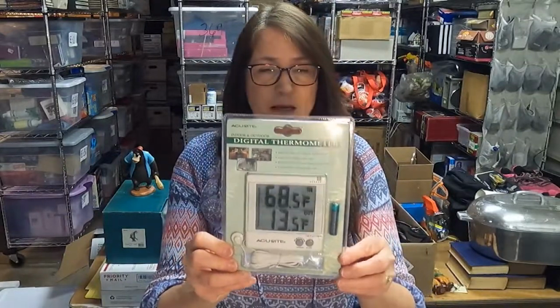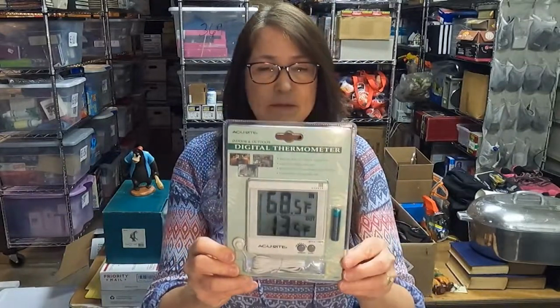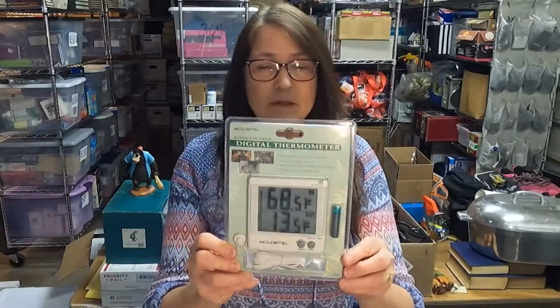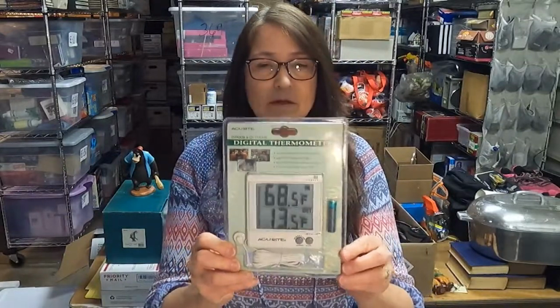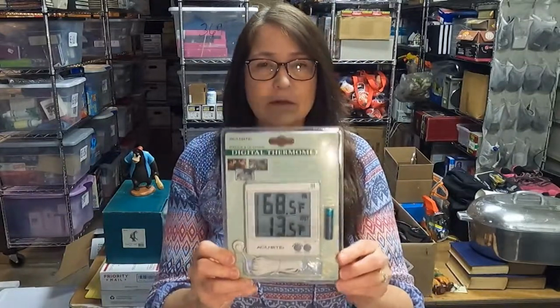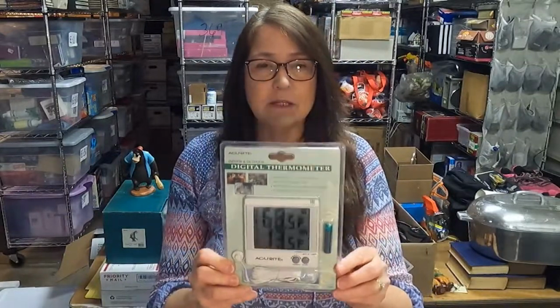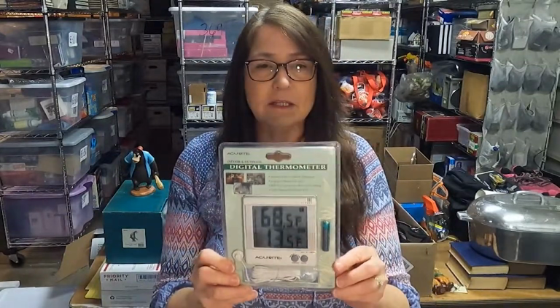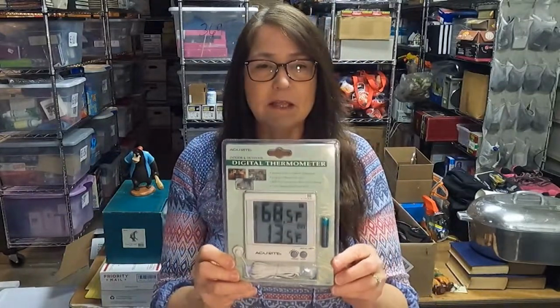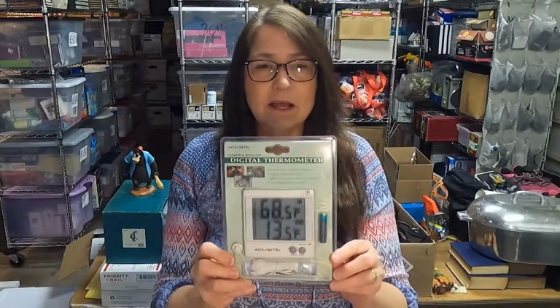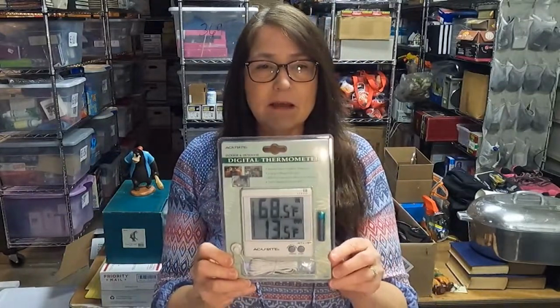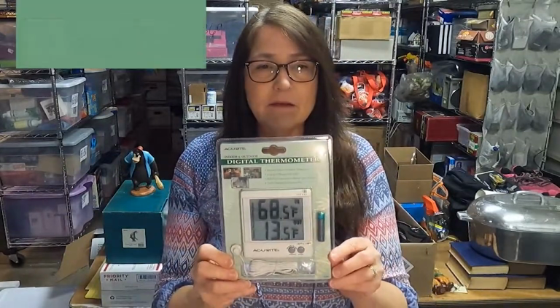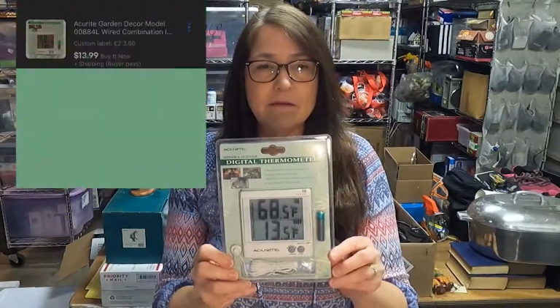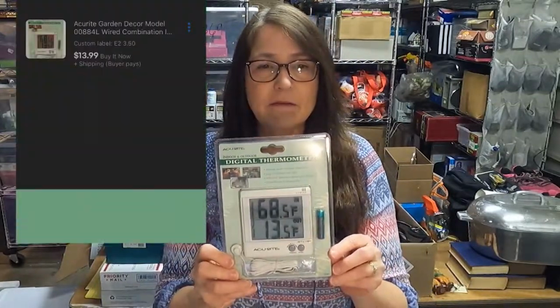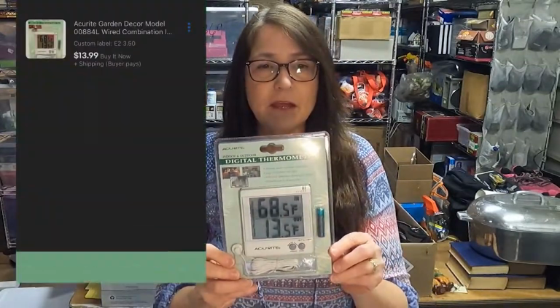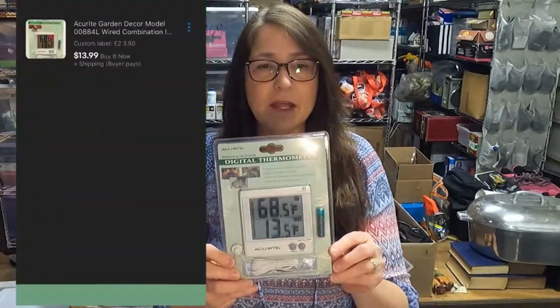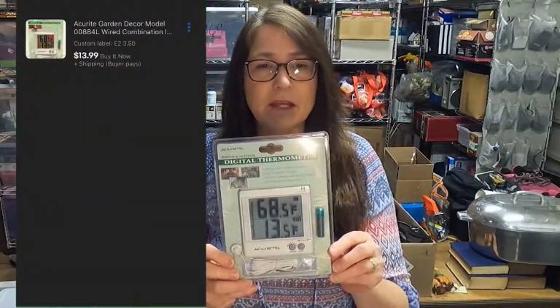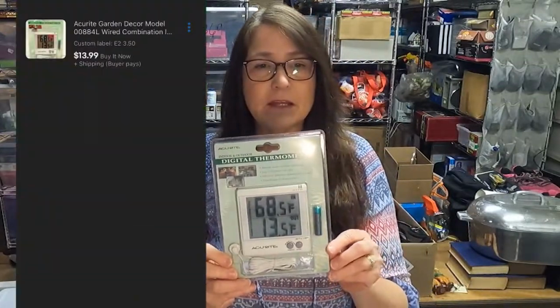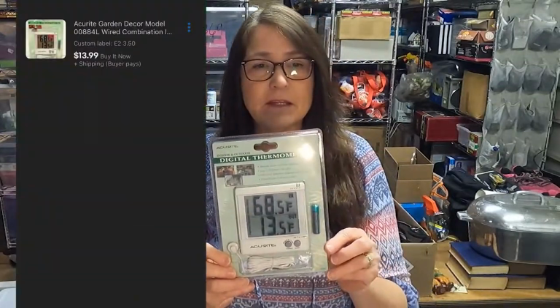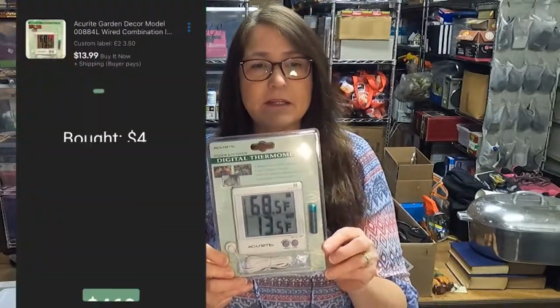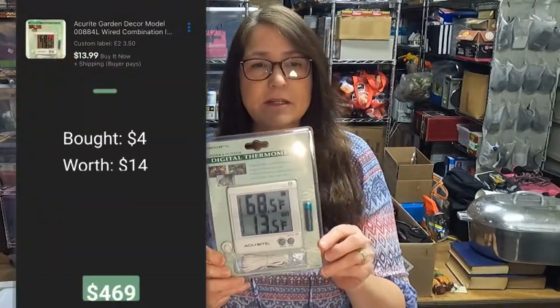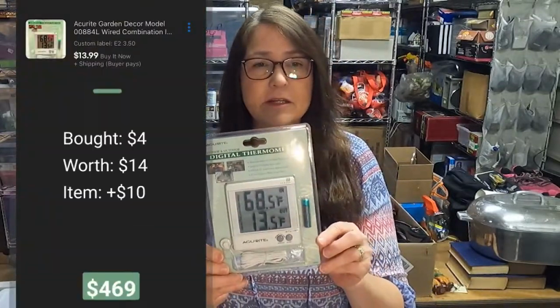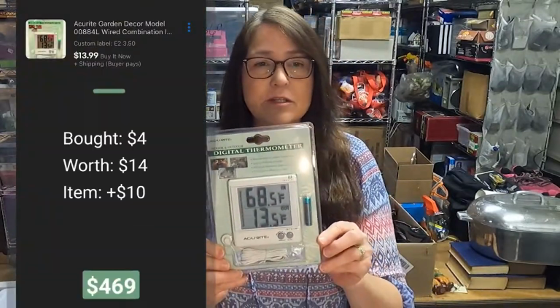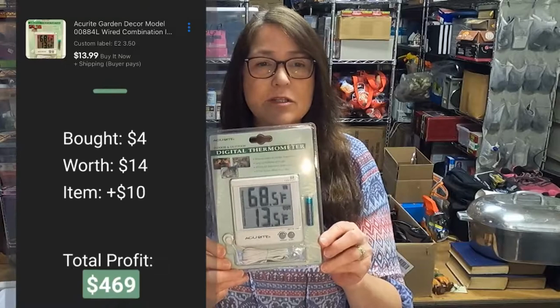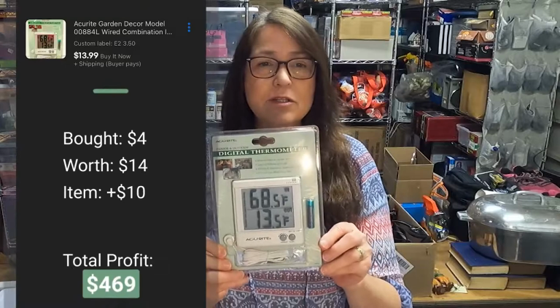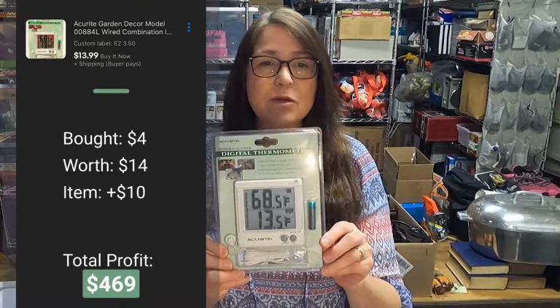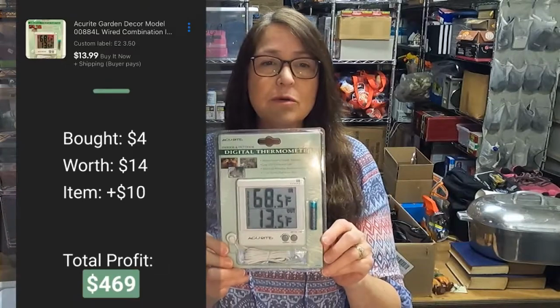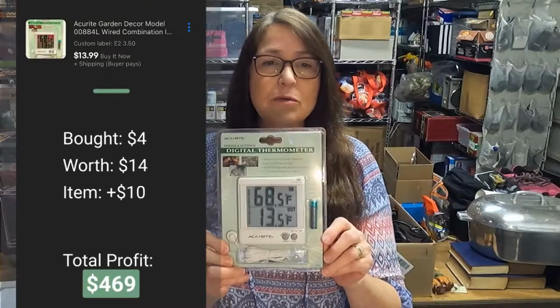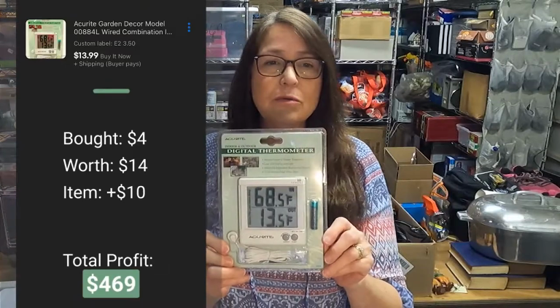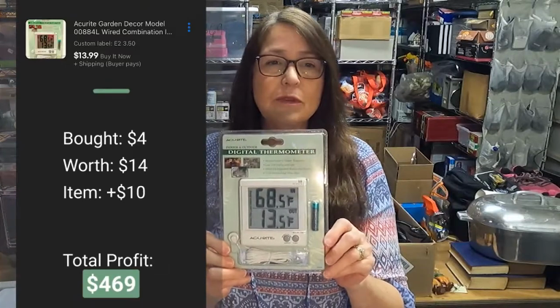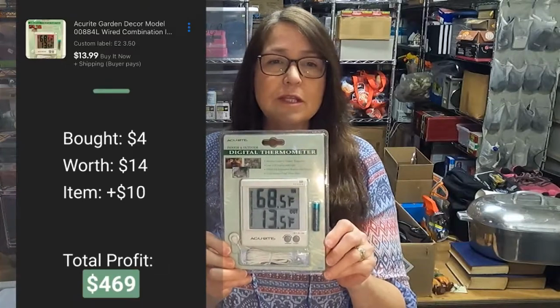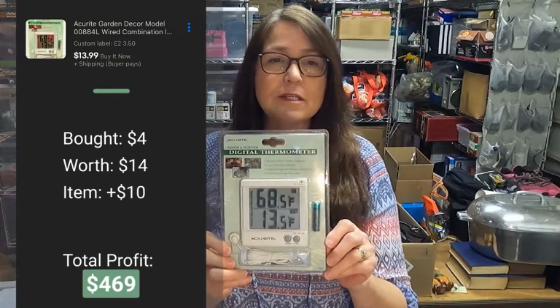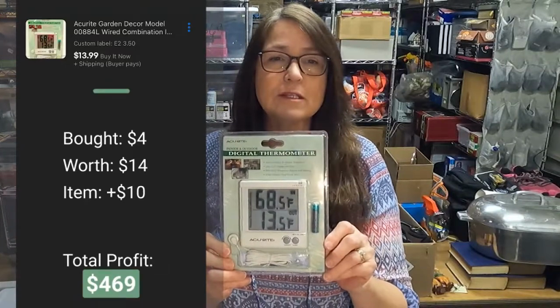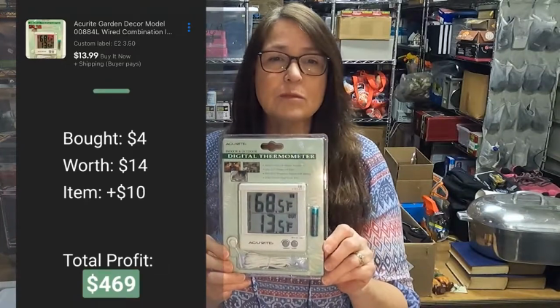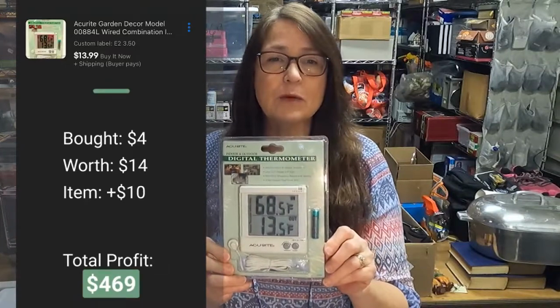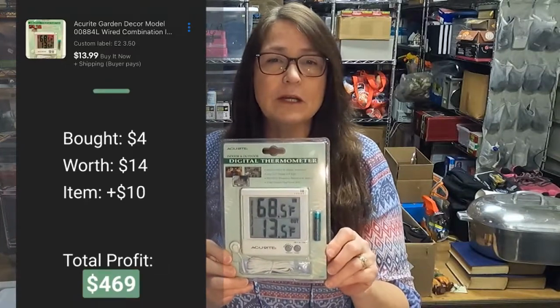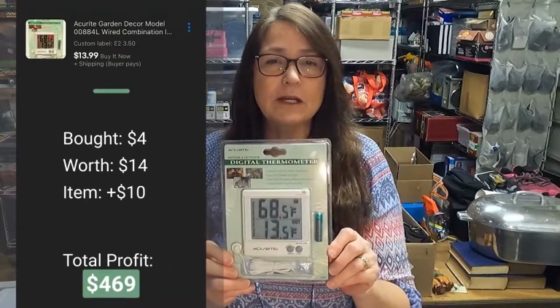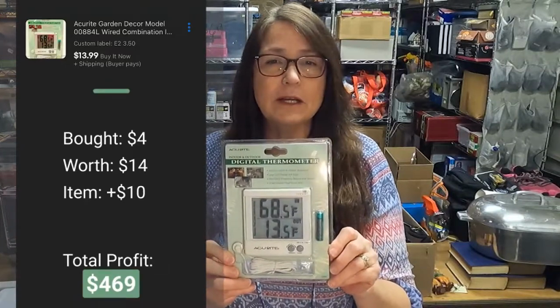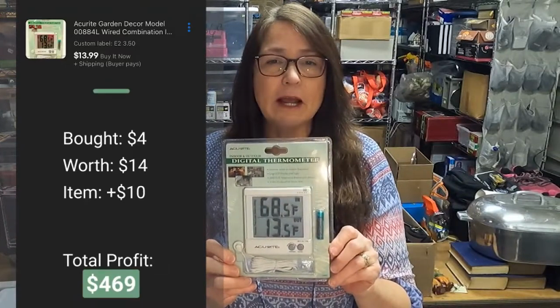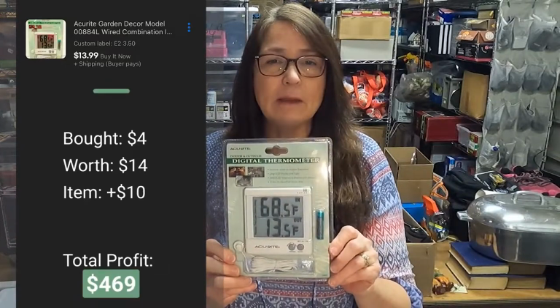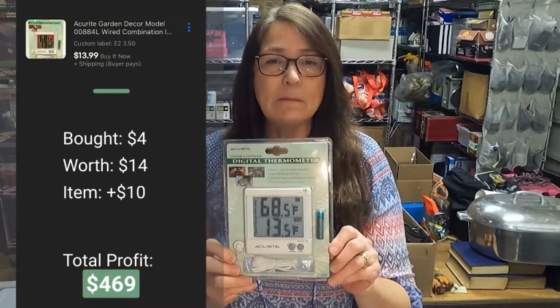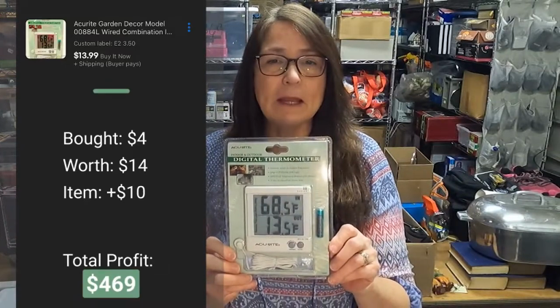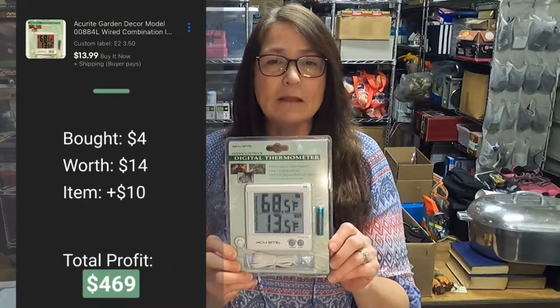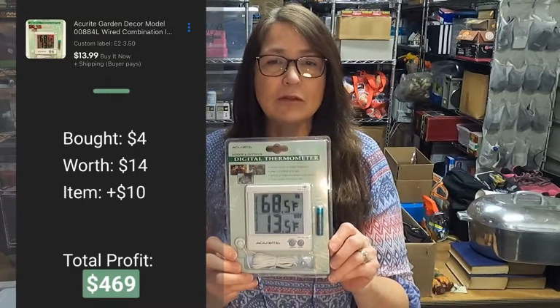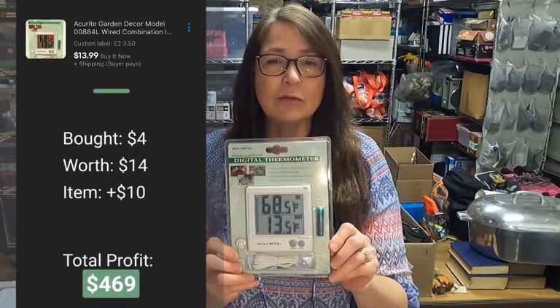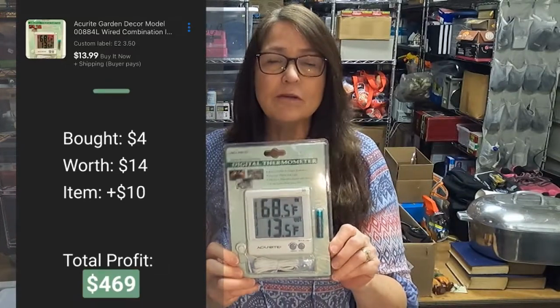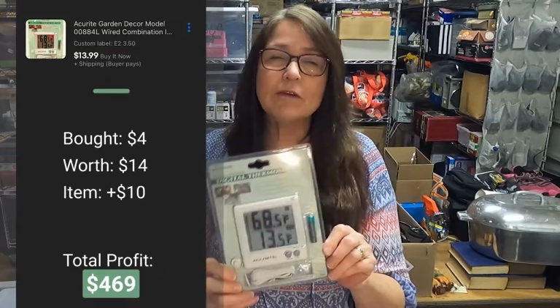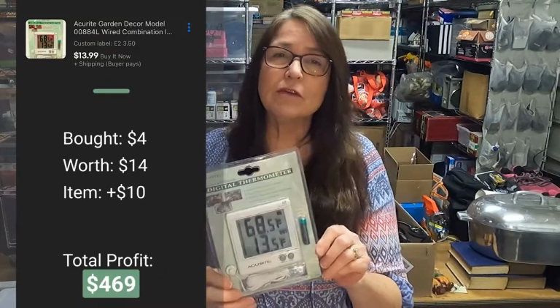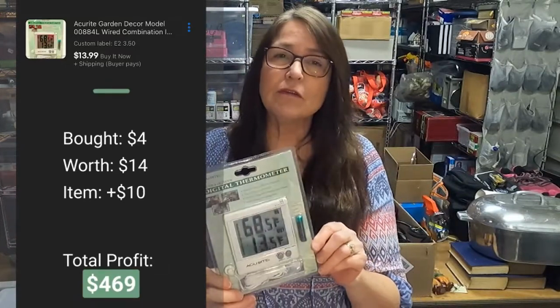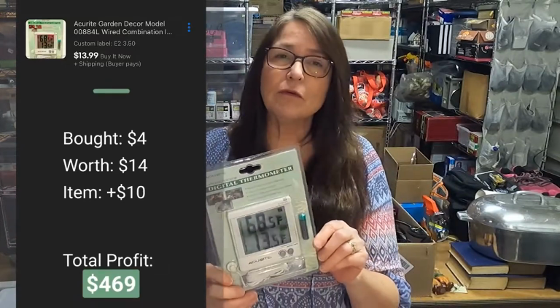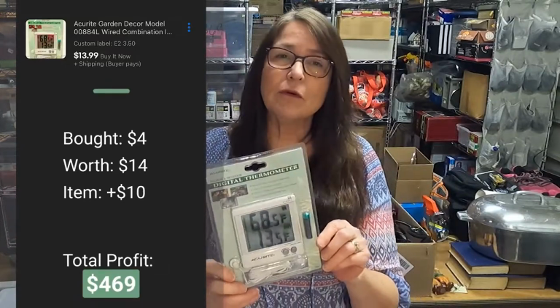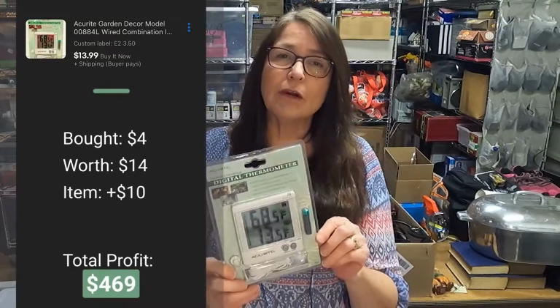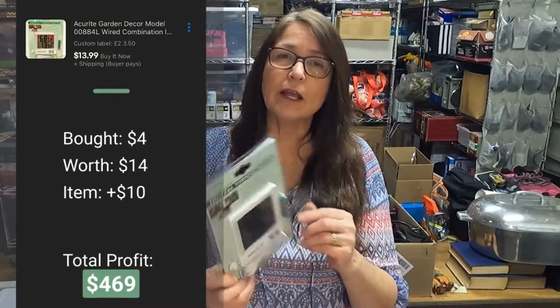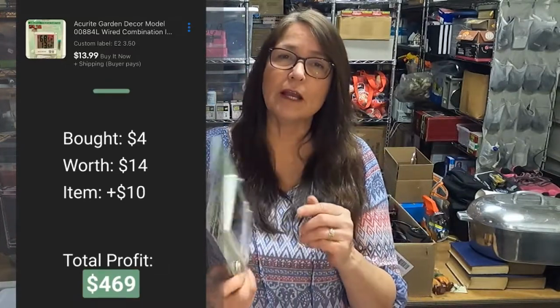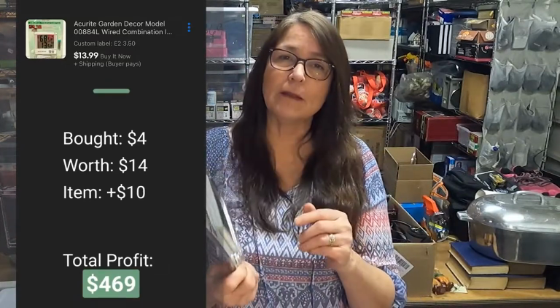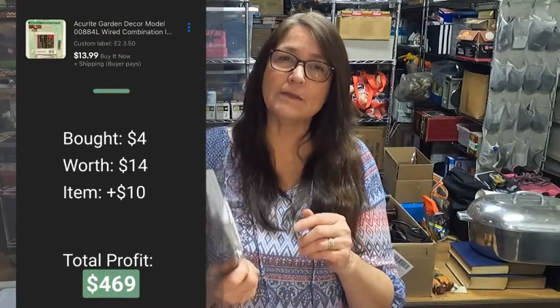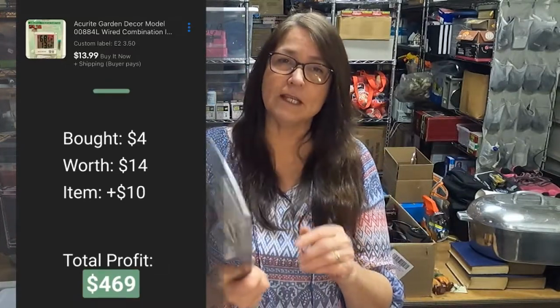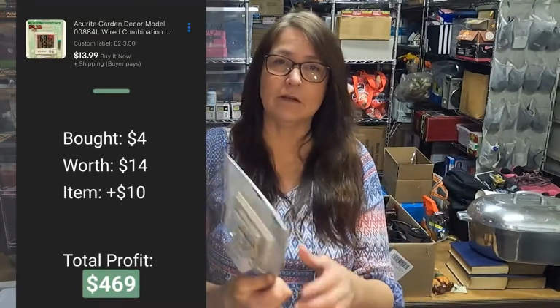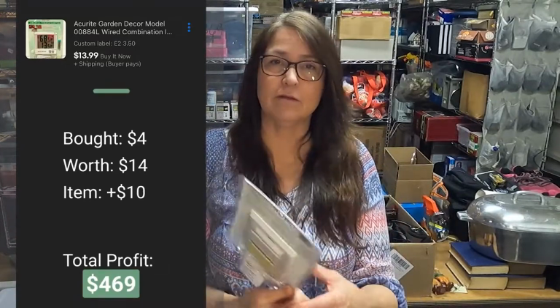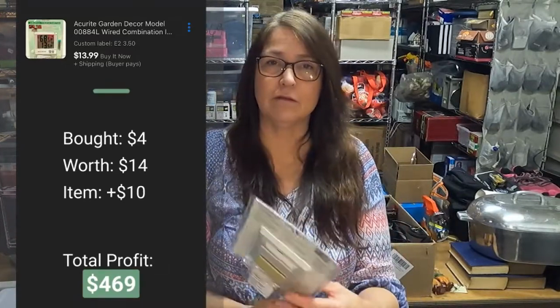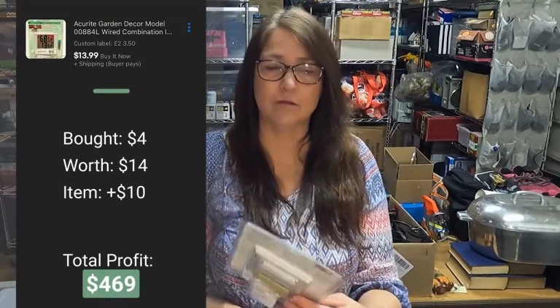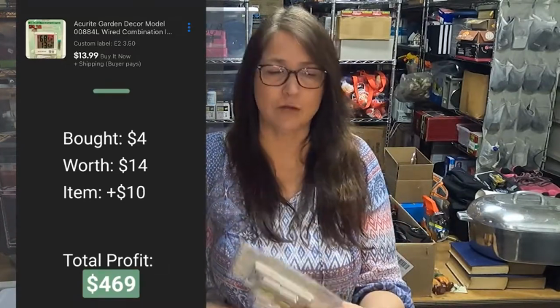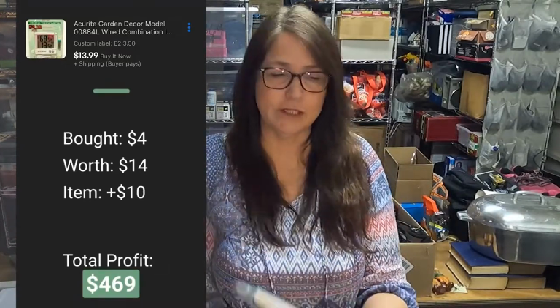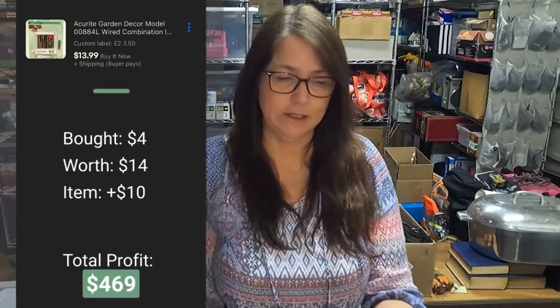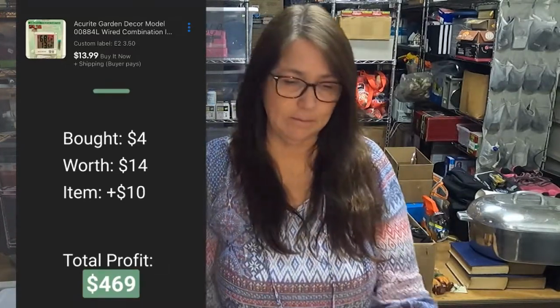Next I have this digital thermometer — again new in package, which I absolutely love. I paid $3.54 and I'm selling it for $14.